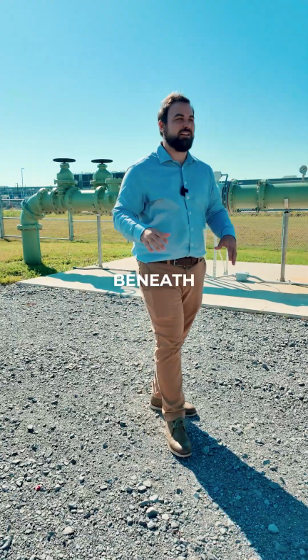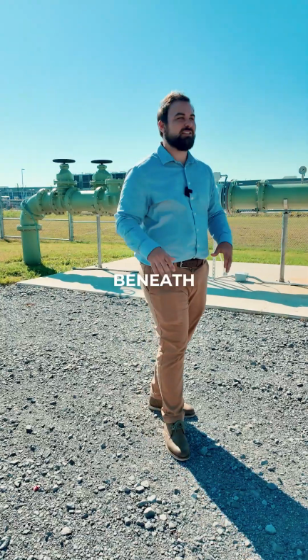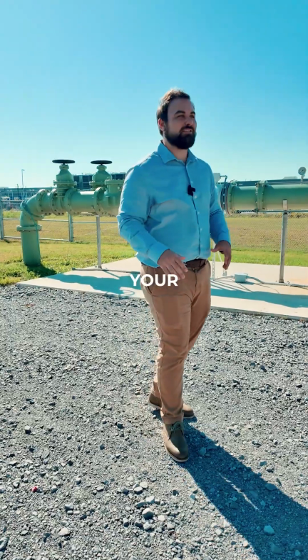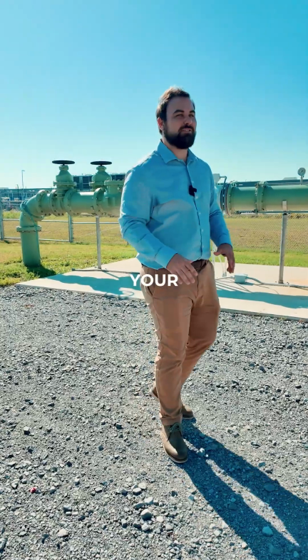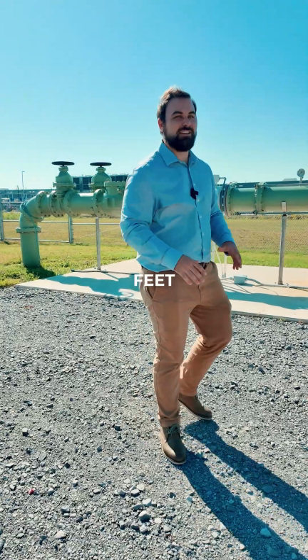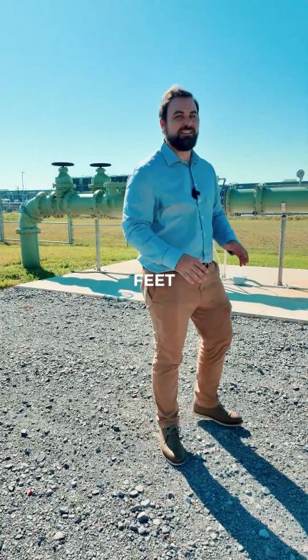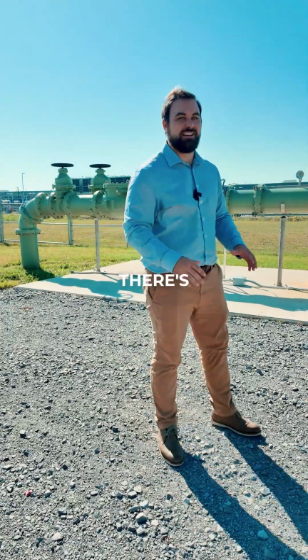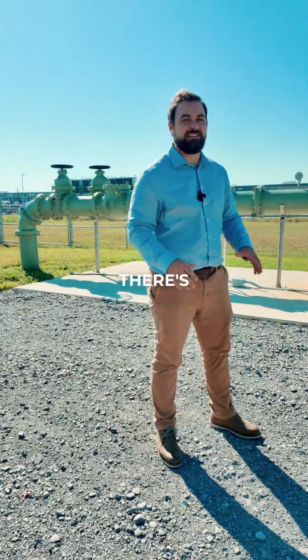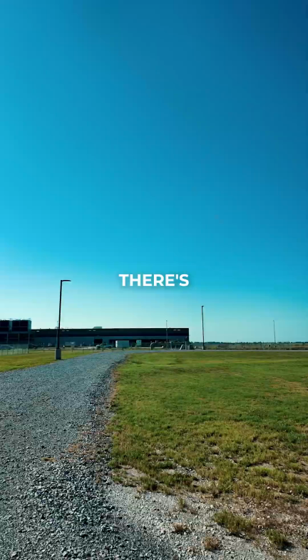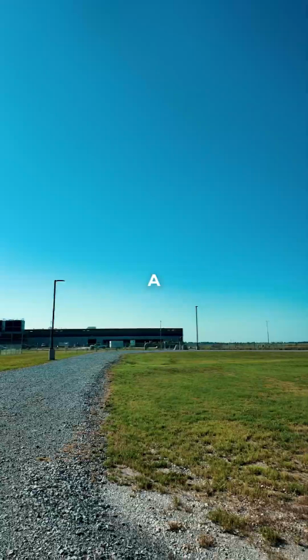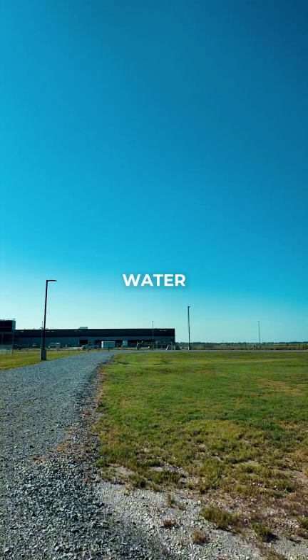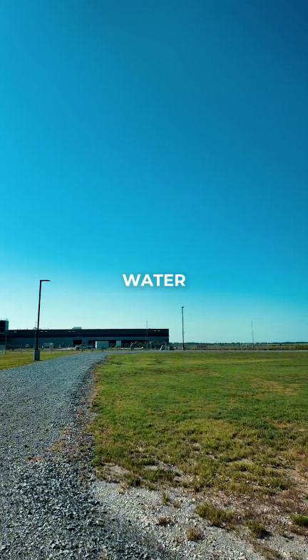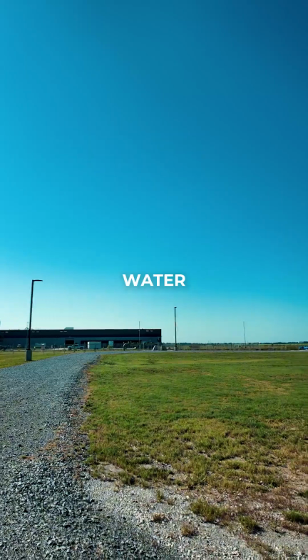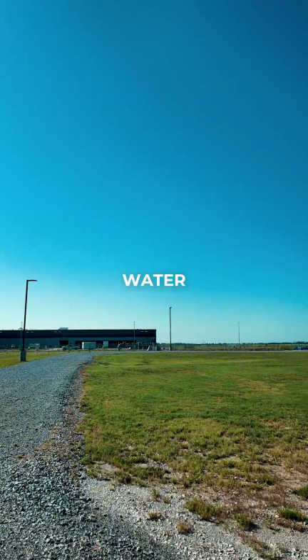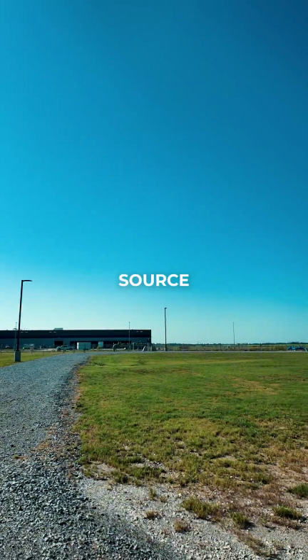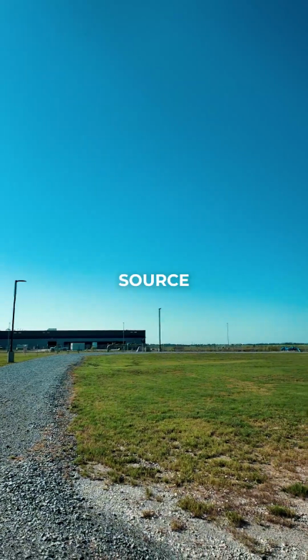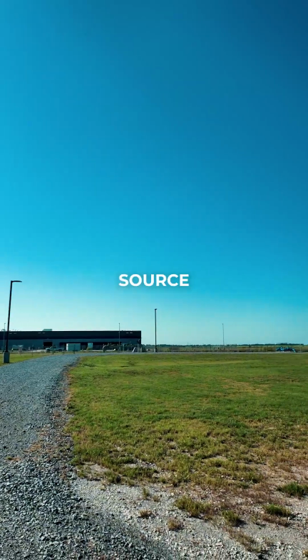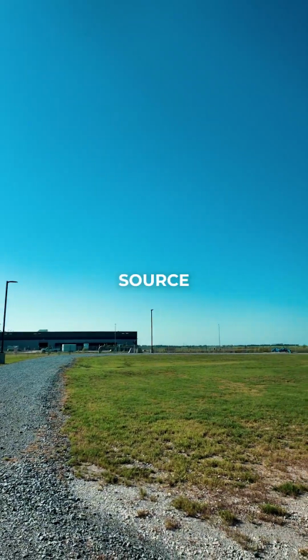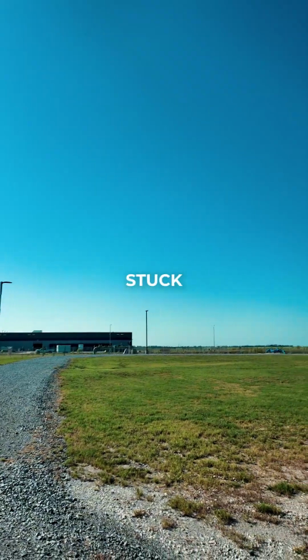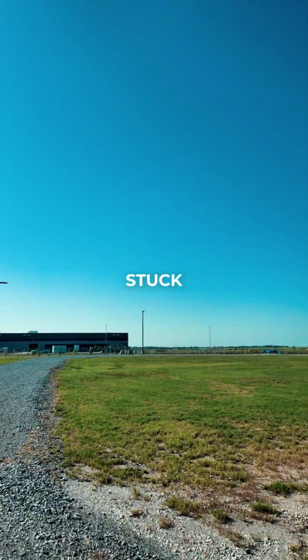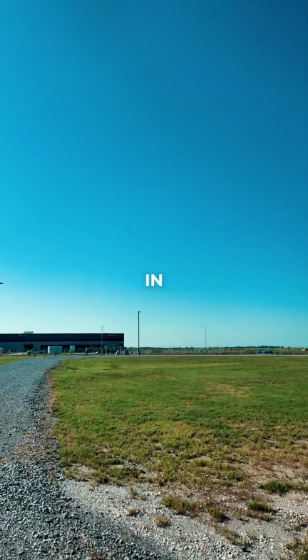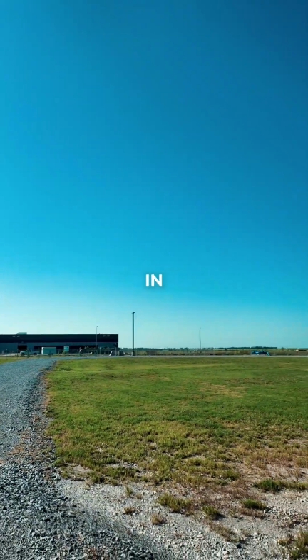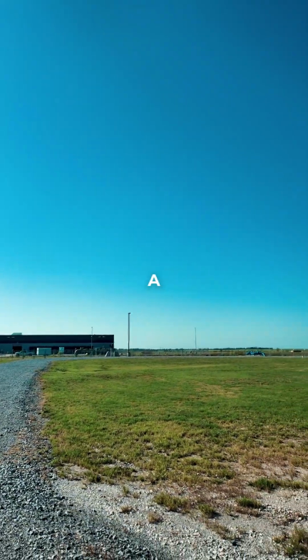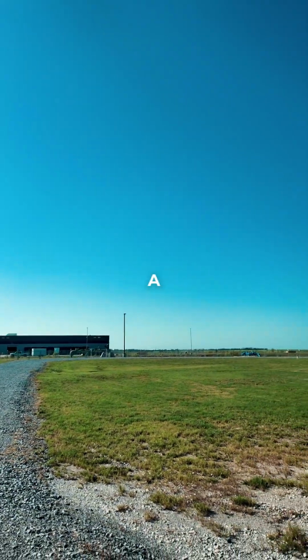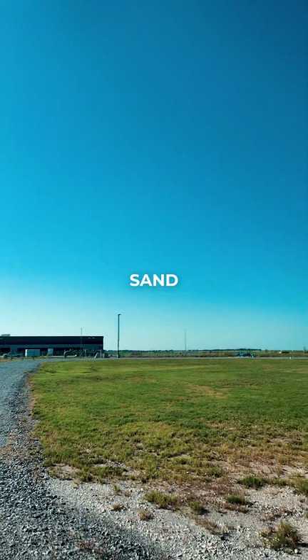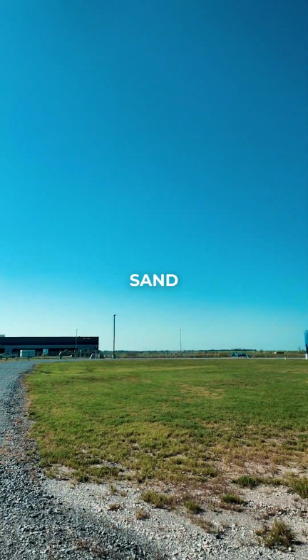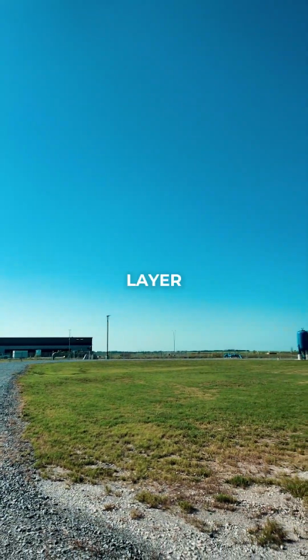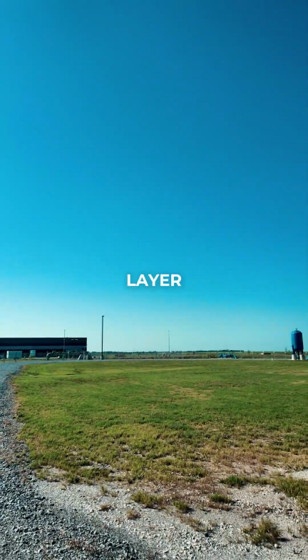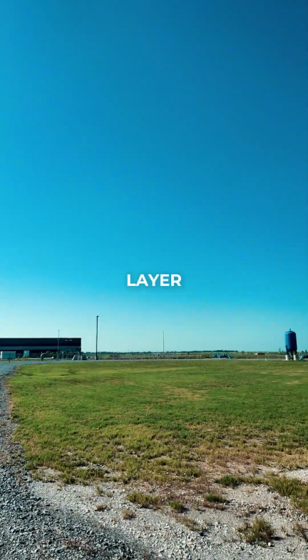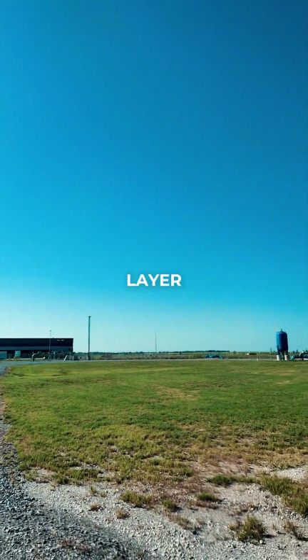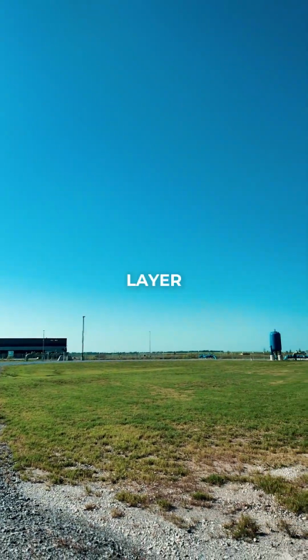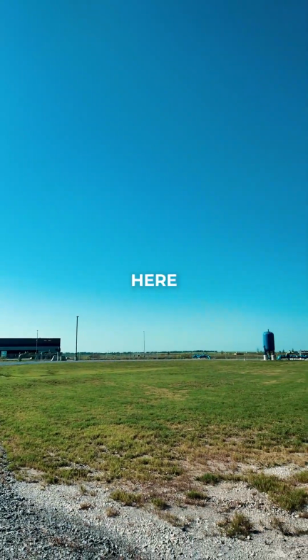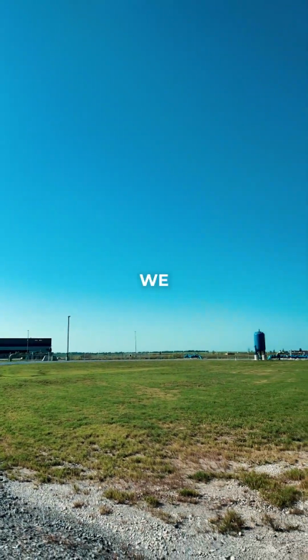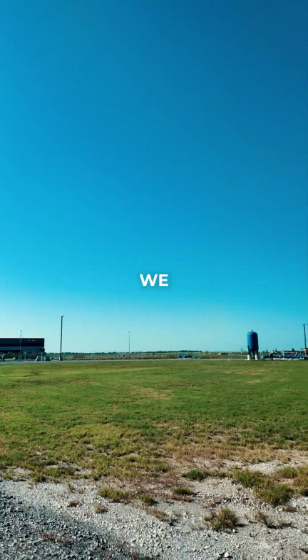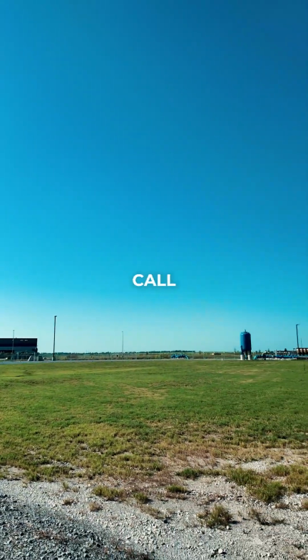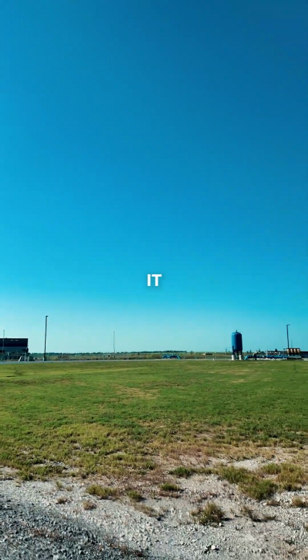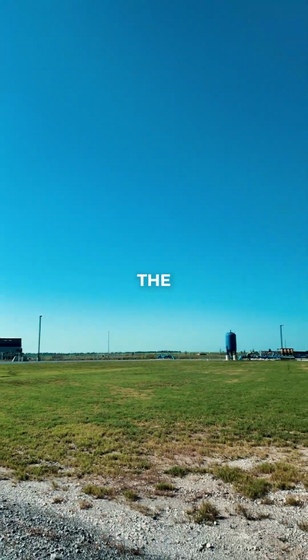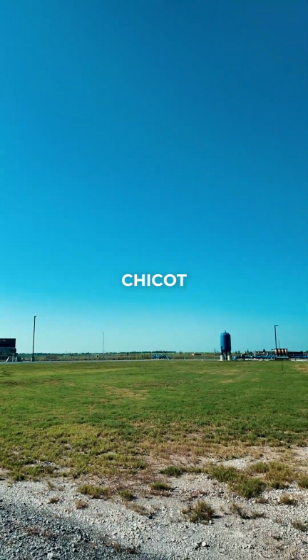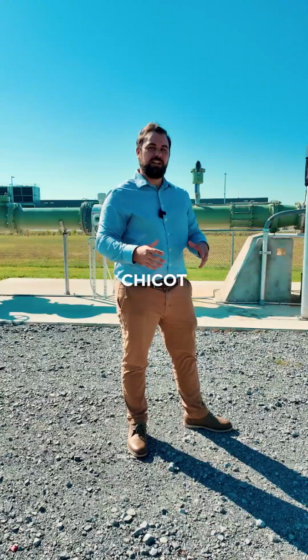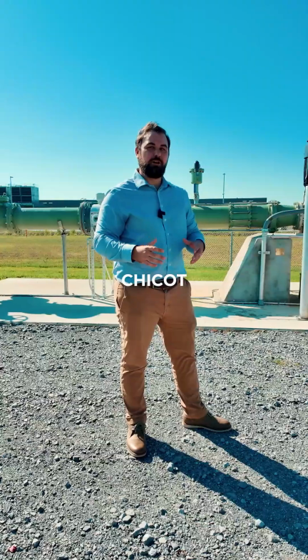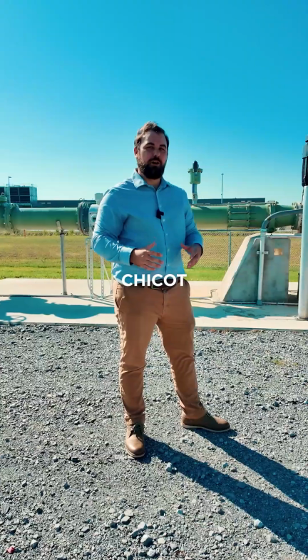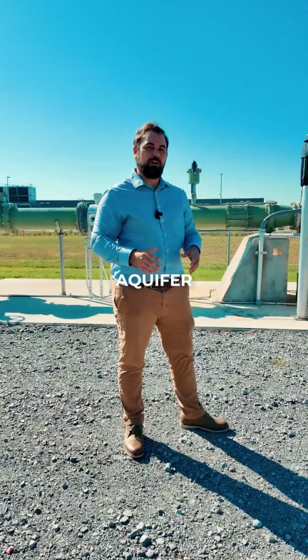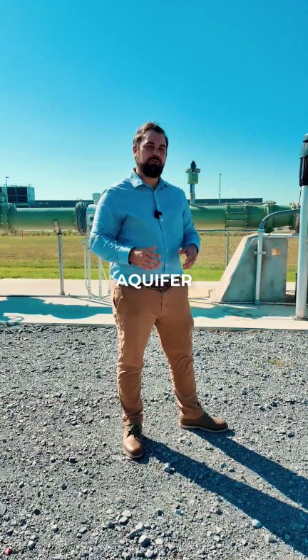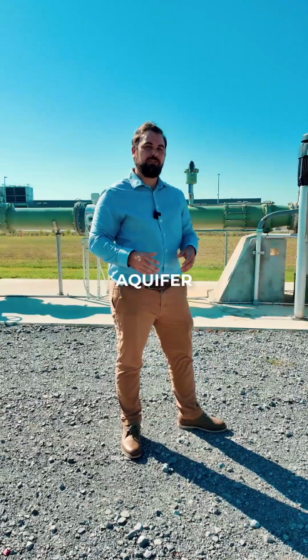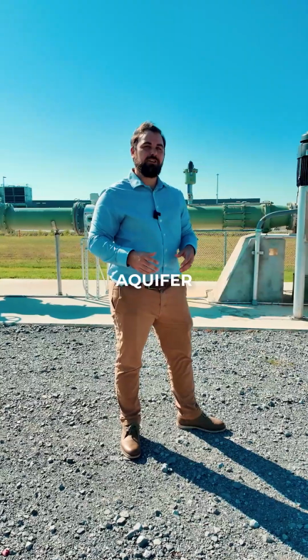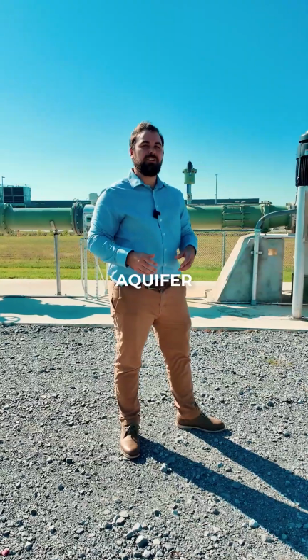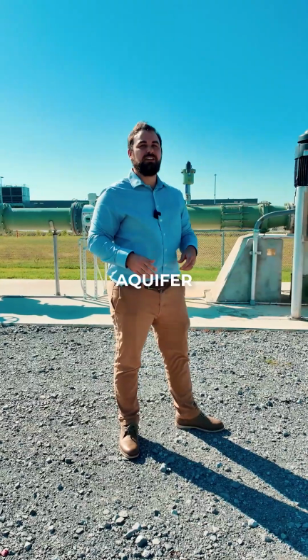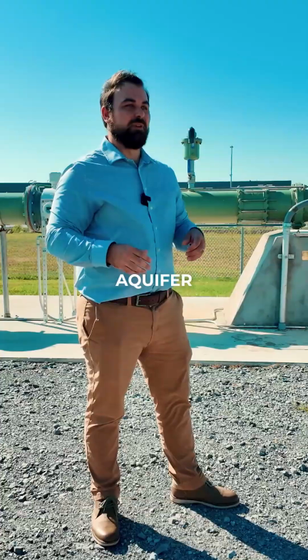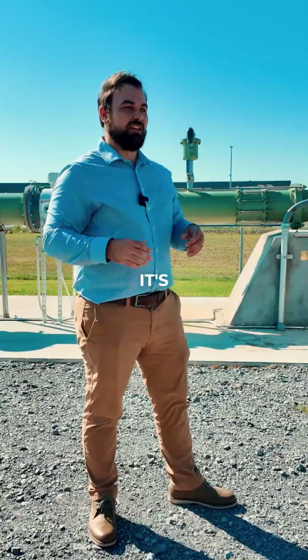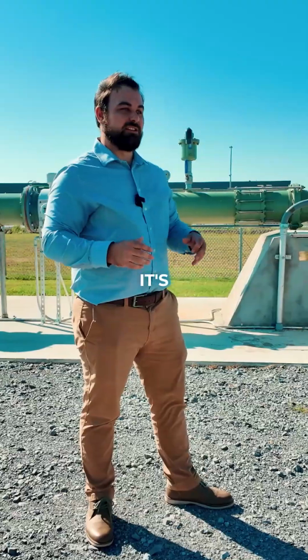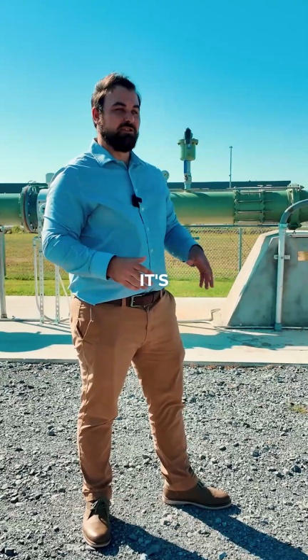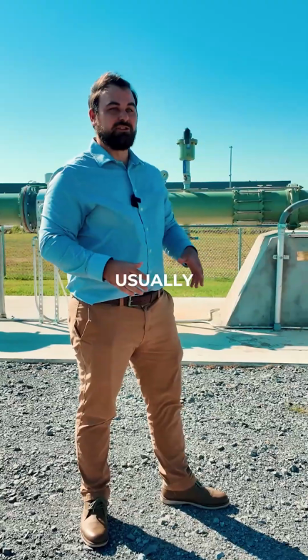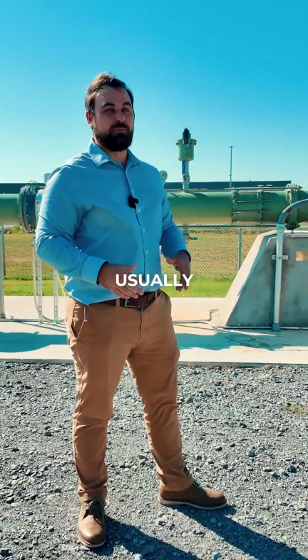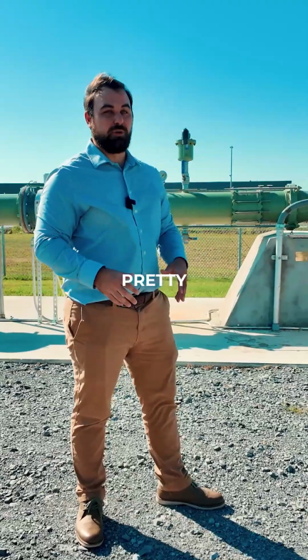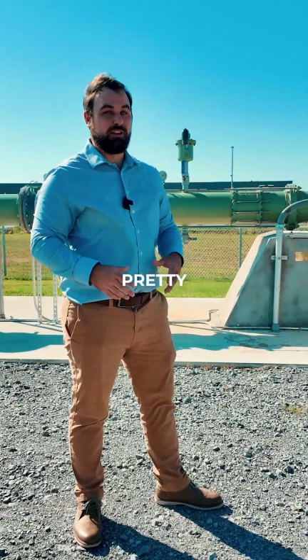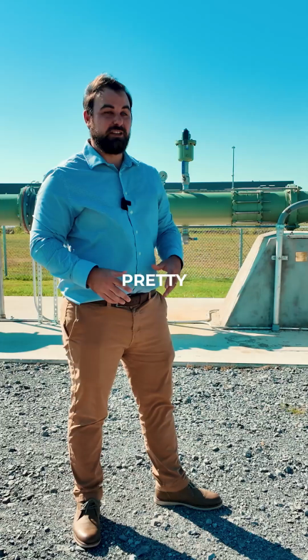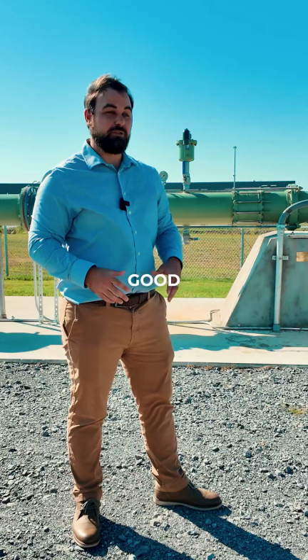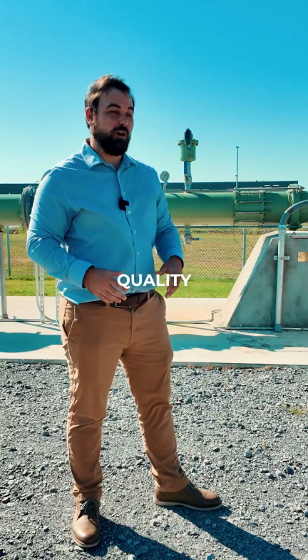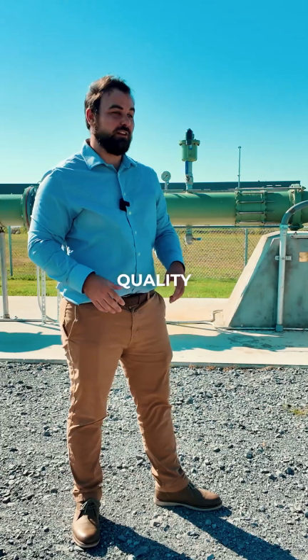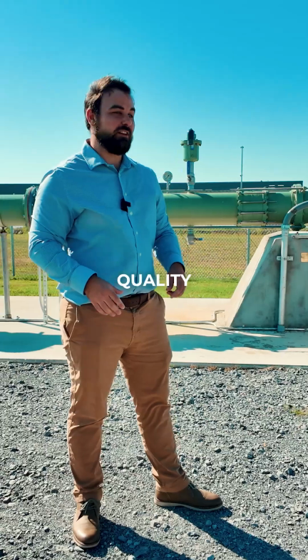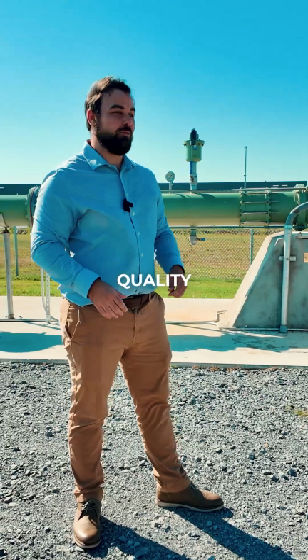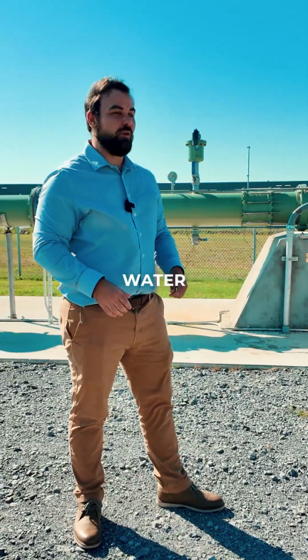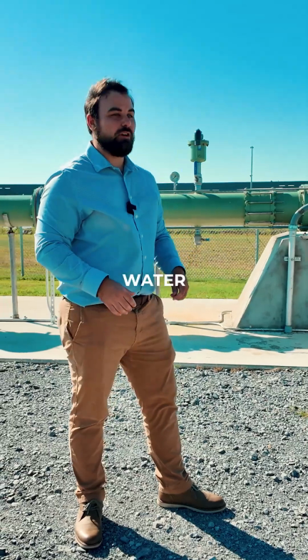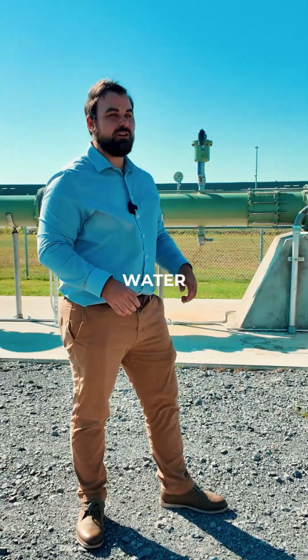Beneath your feet, there's a water source stuck in a sand layer. Here we call that the Chico Aquifer. It's usually pretty good quality water.